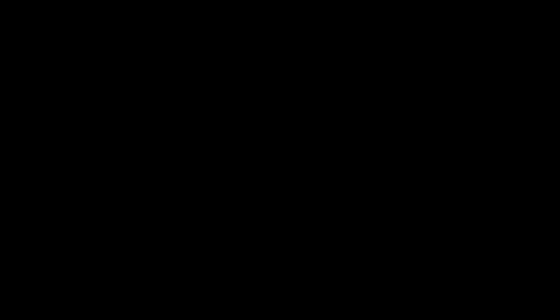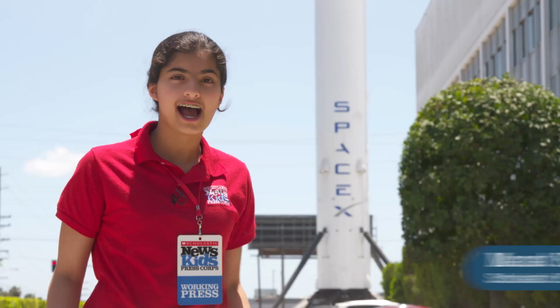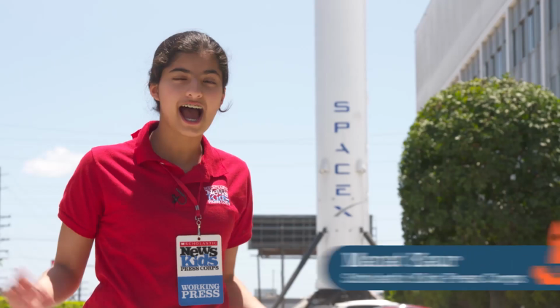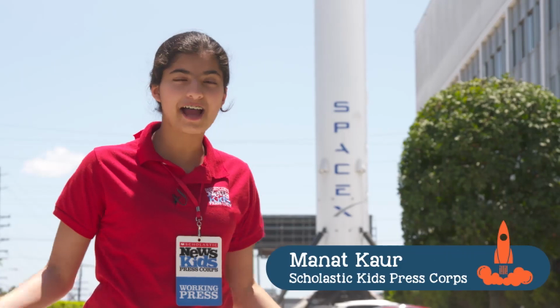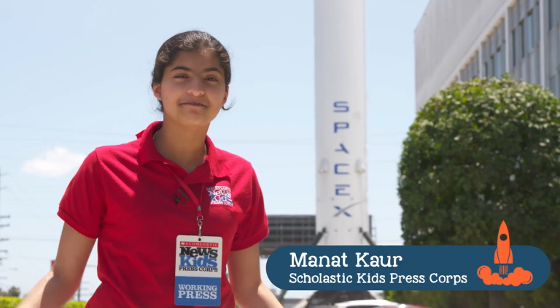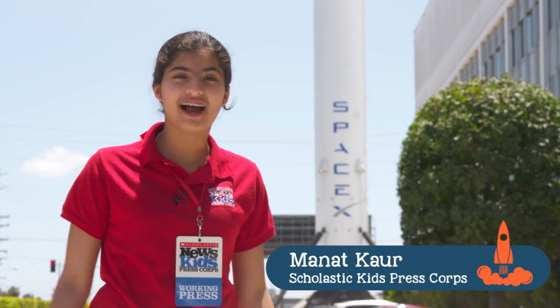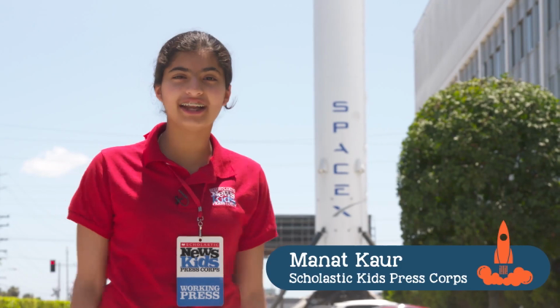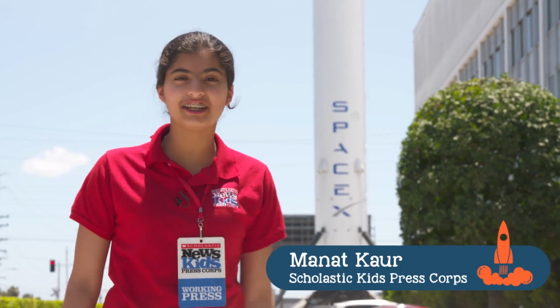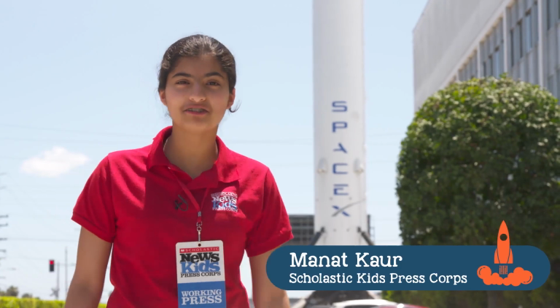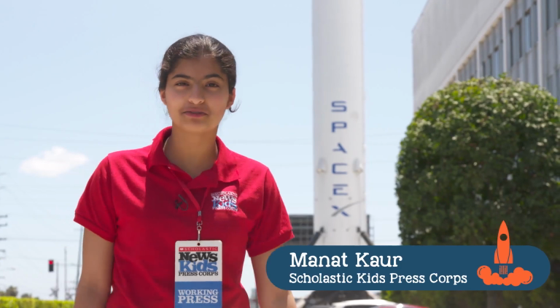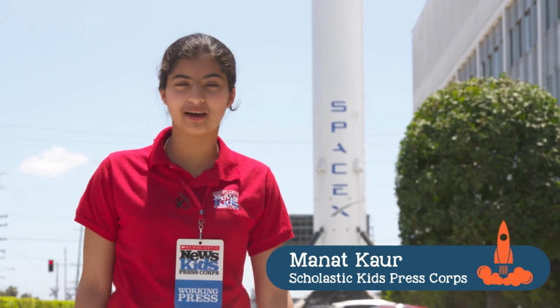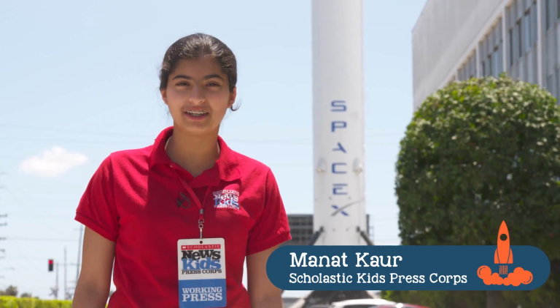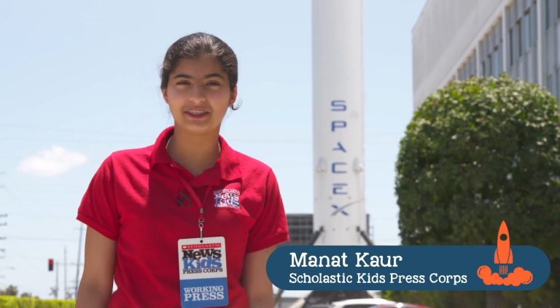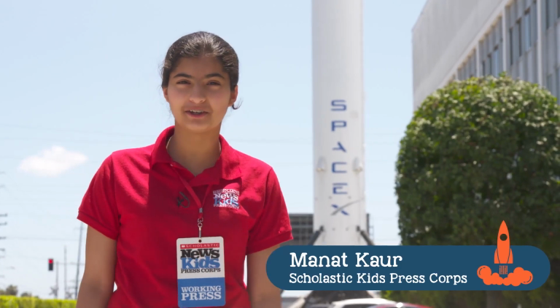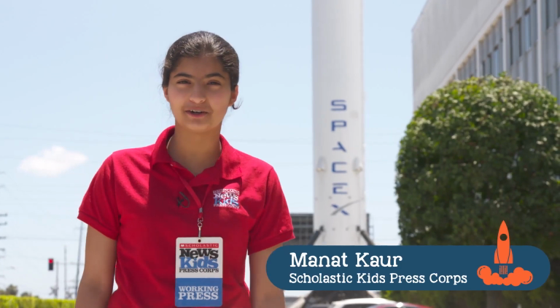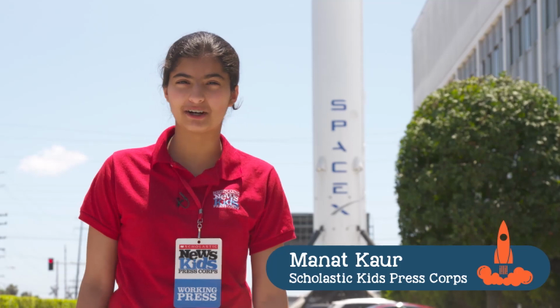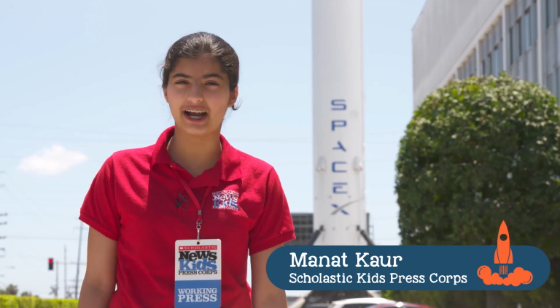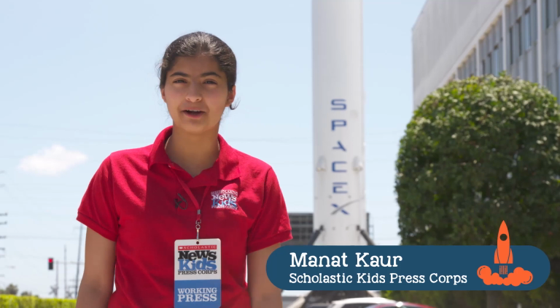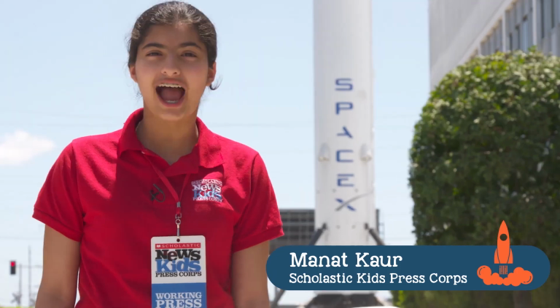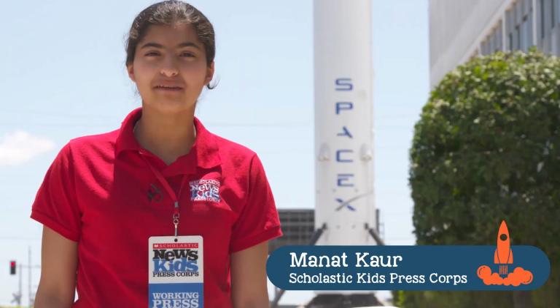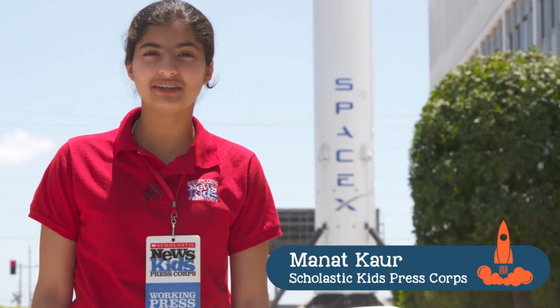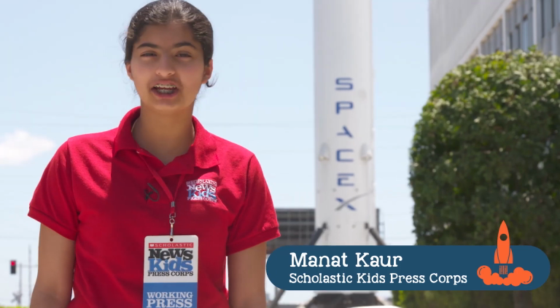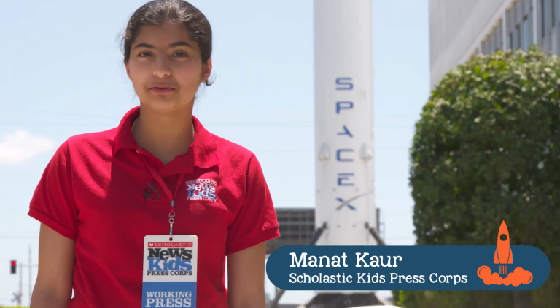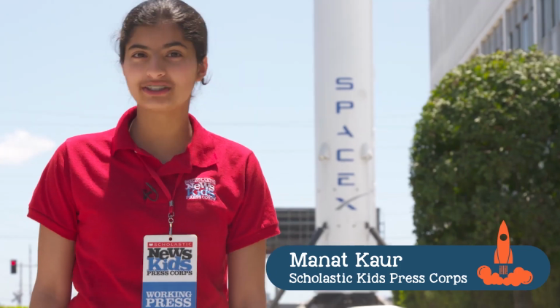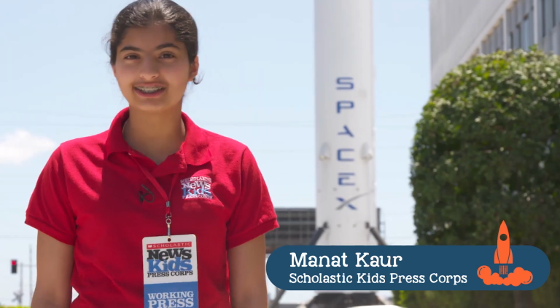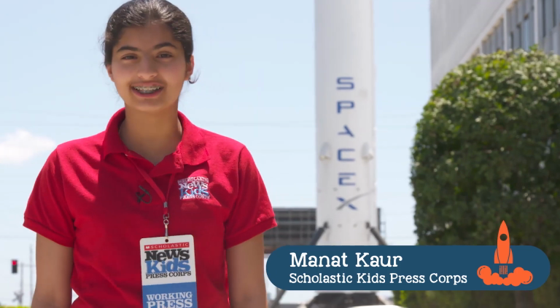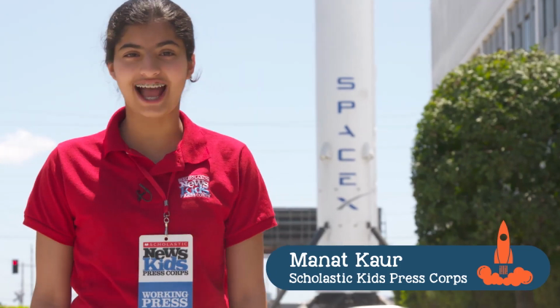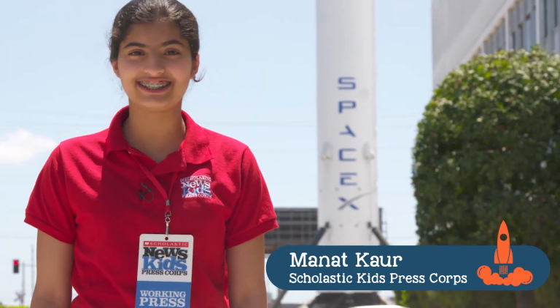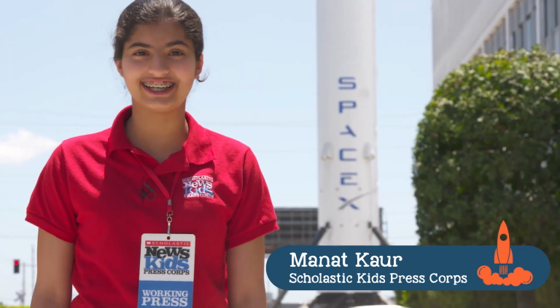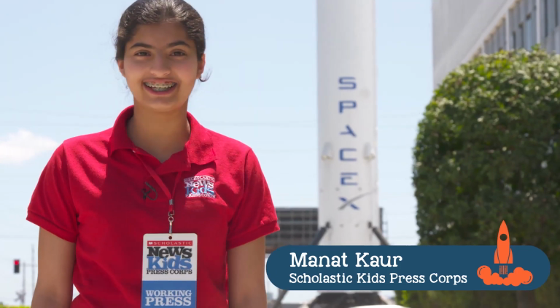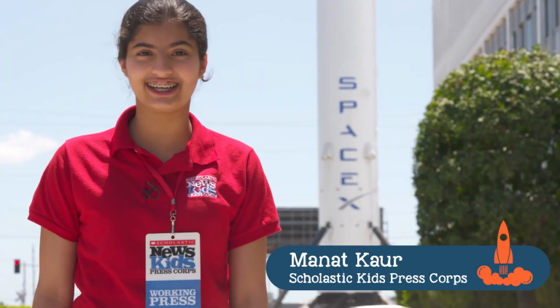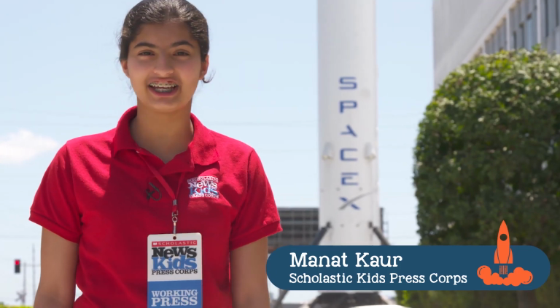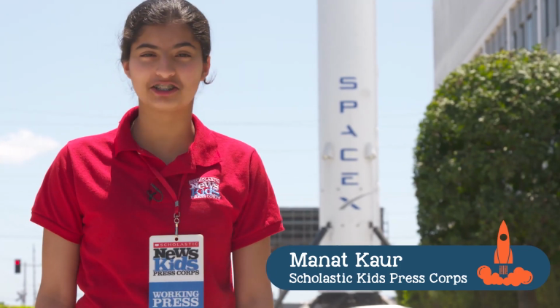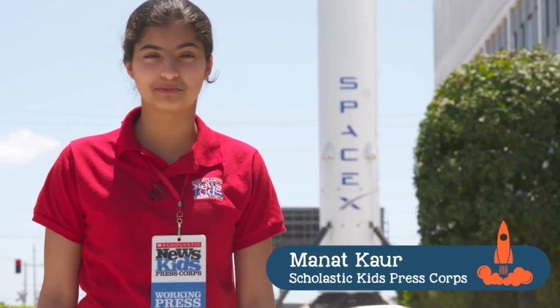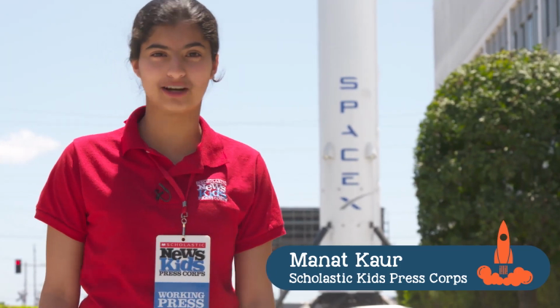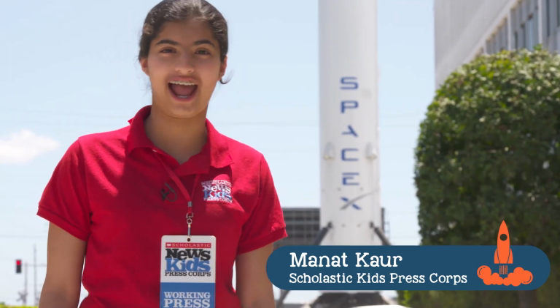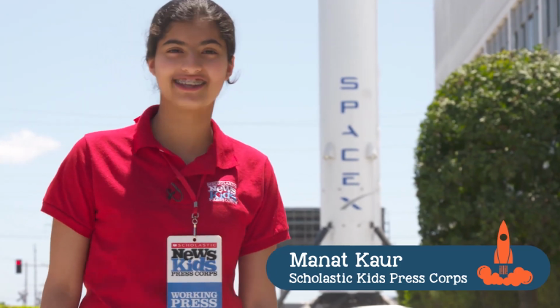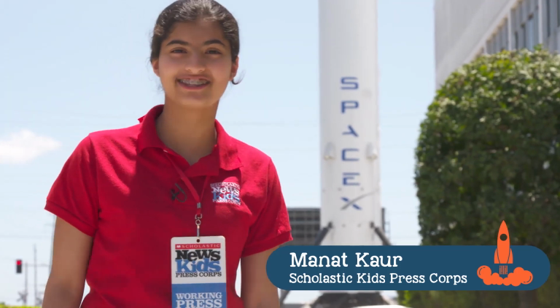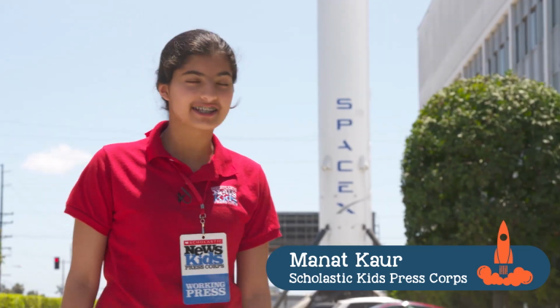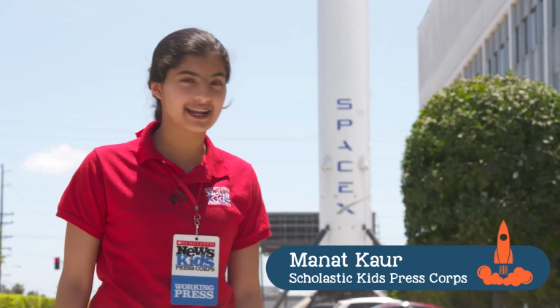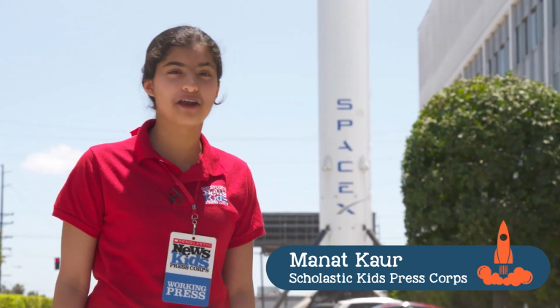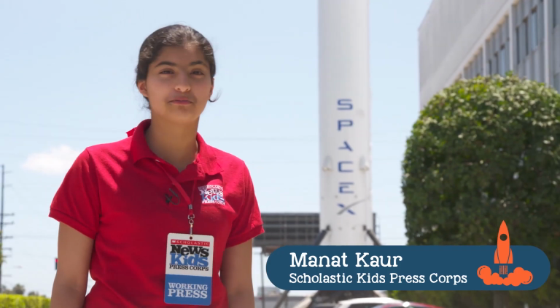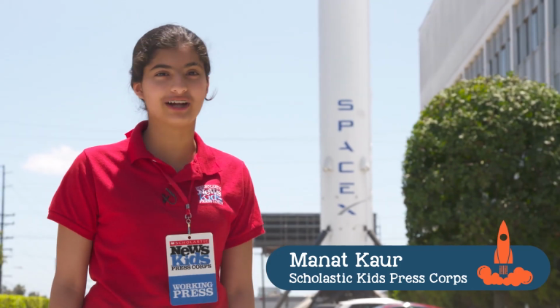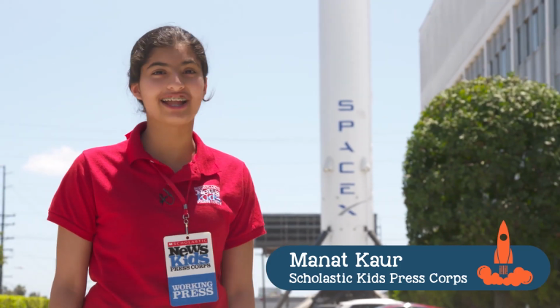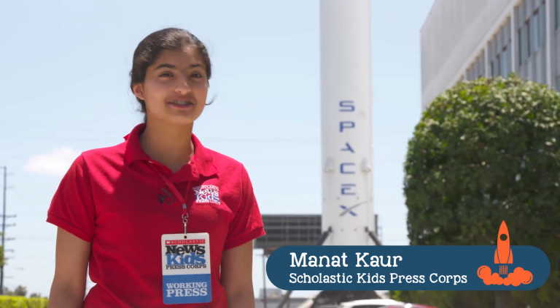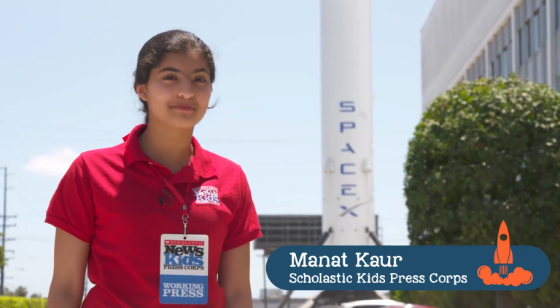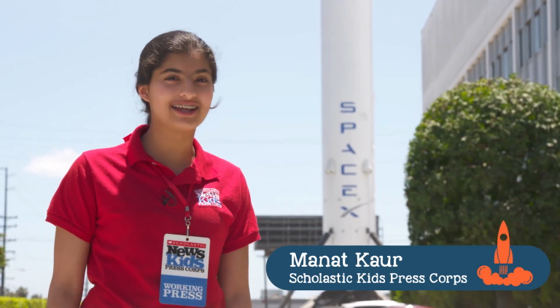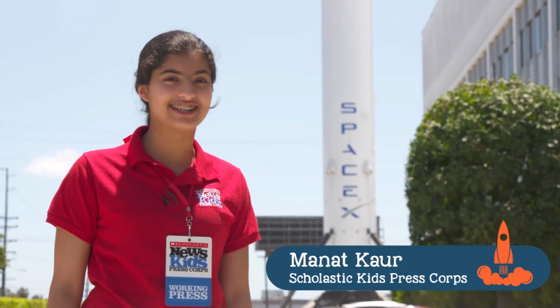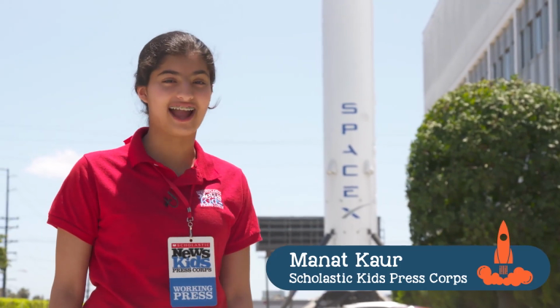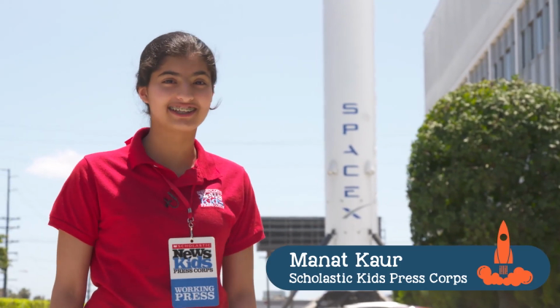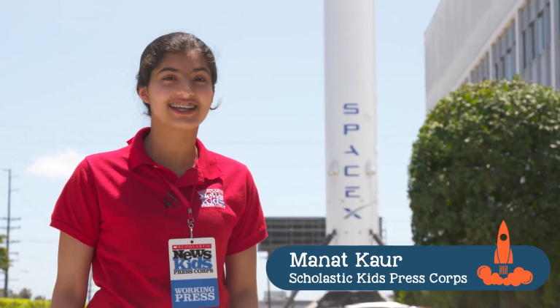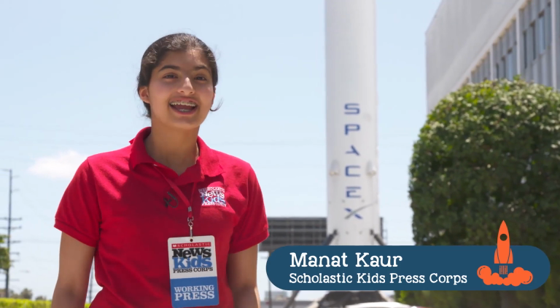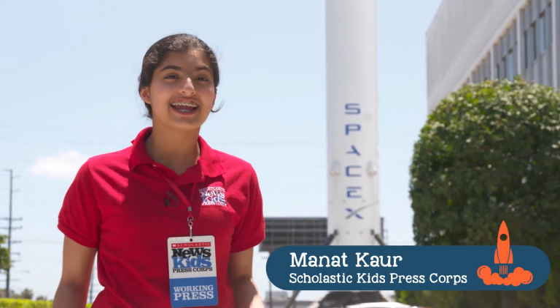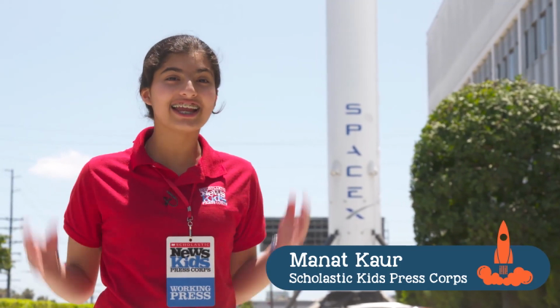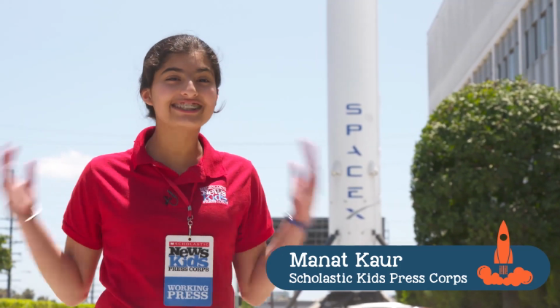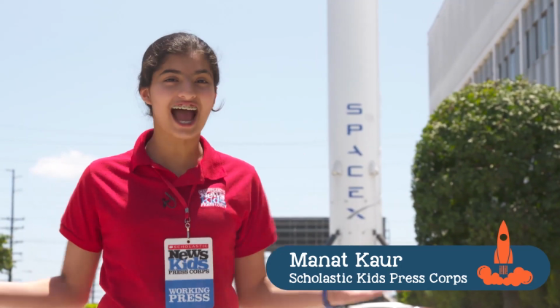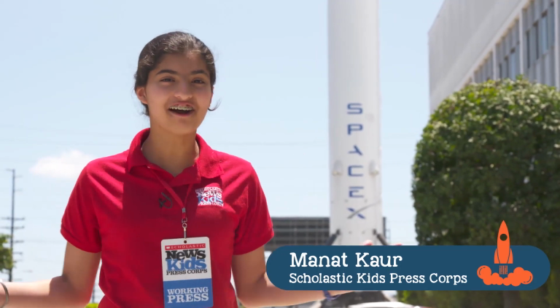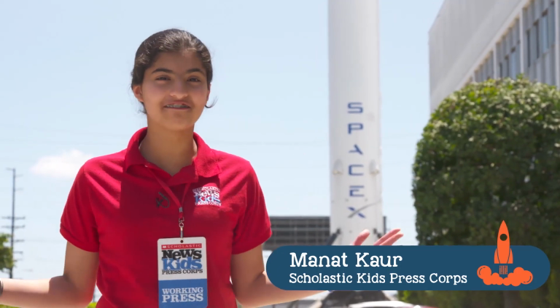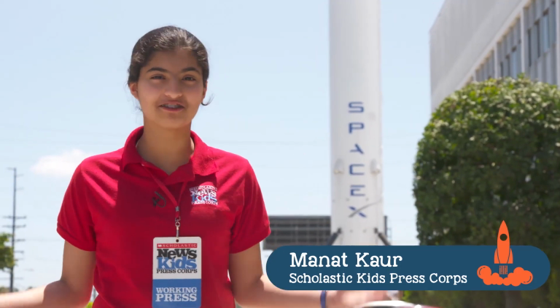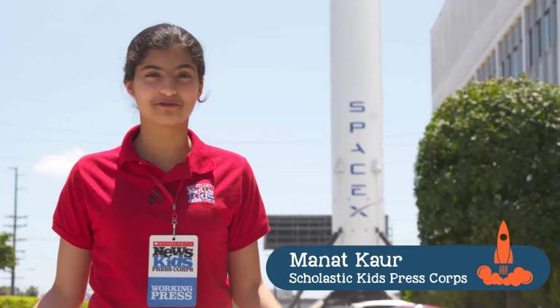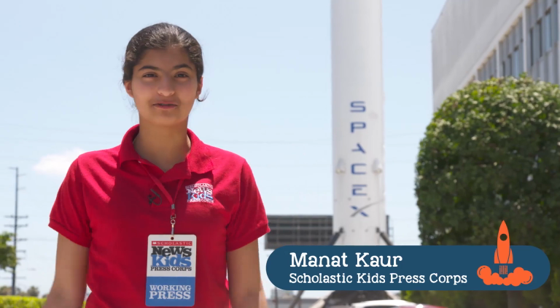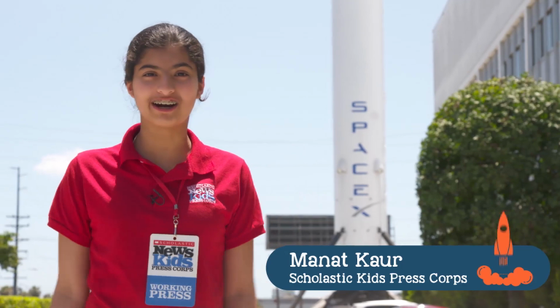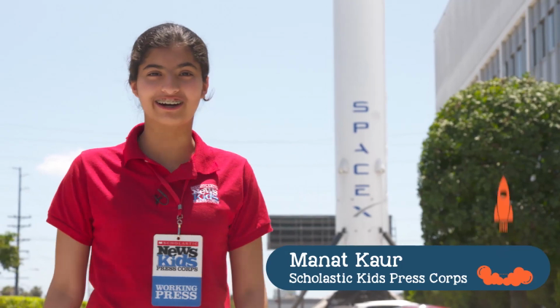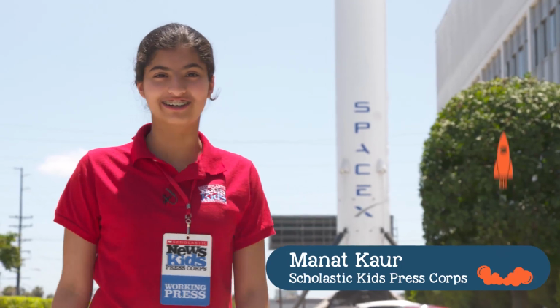Hi, my name is Mandeth Kaur. I'm here with Scholastic Kids Press. Today we're at SpaceX. It's out of this world!